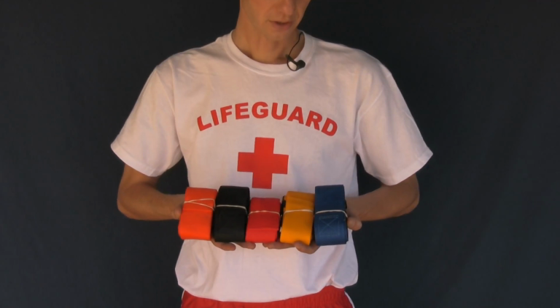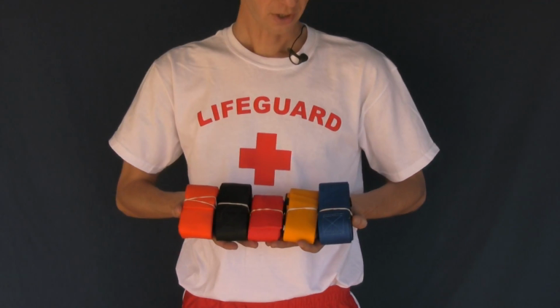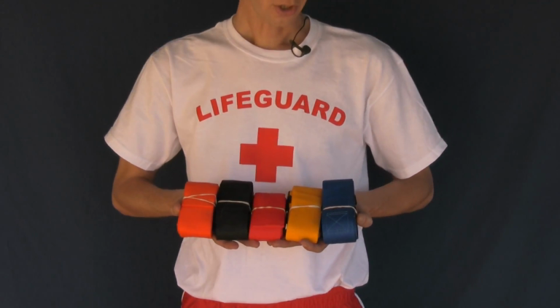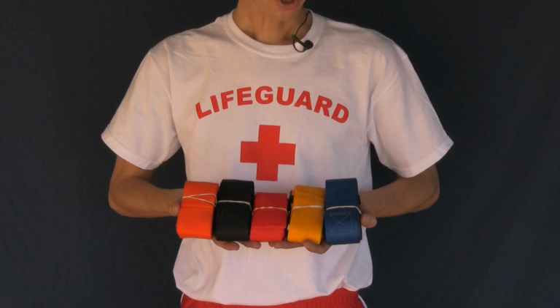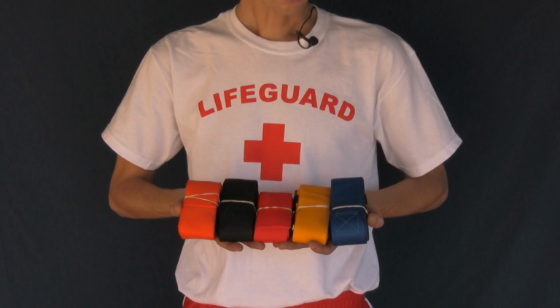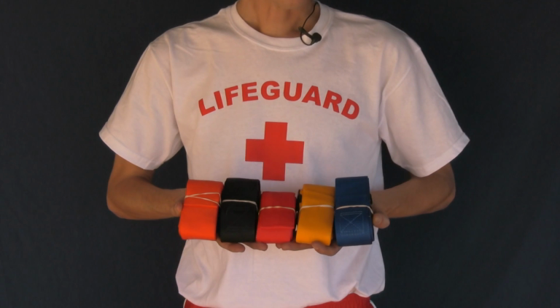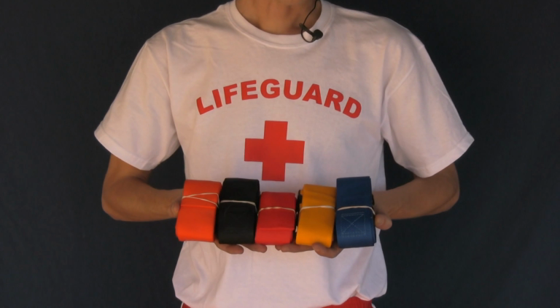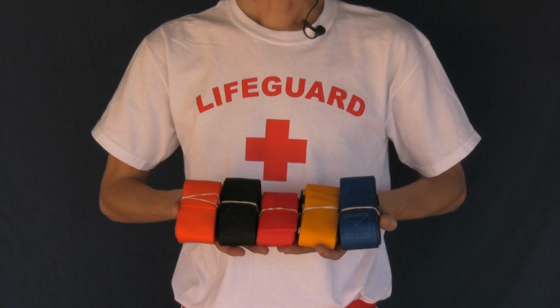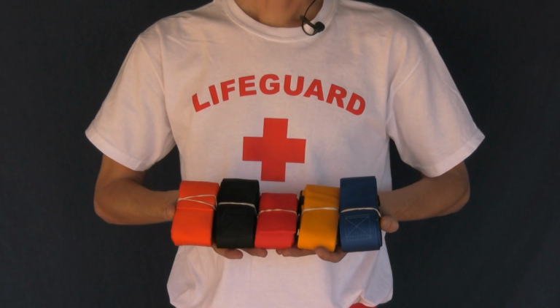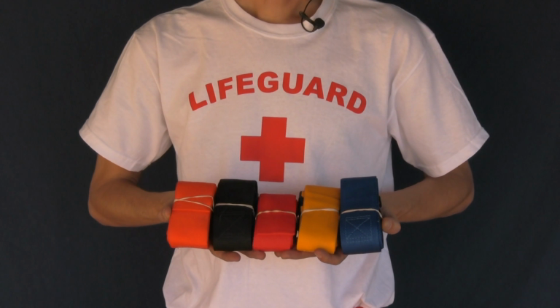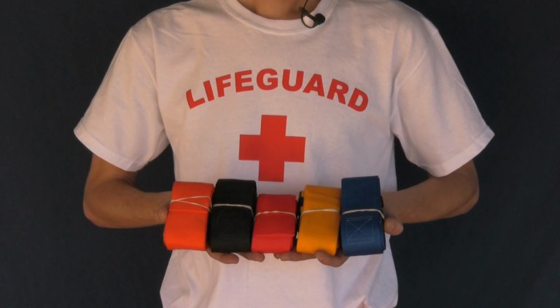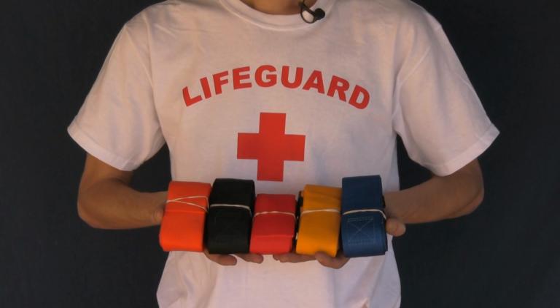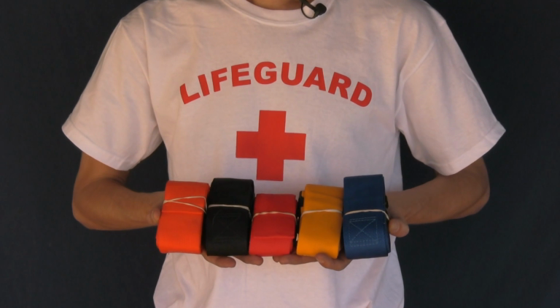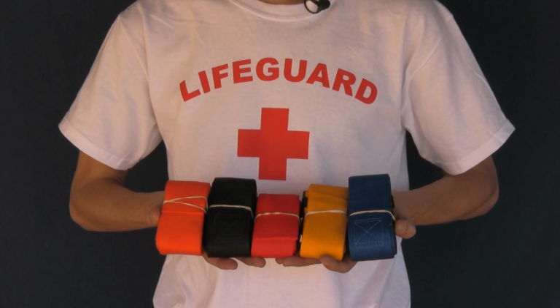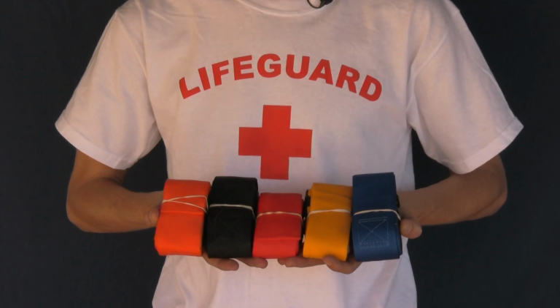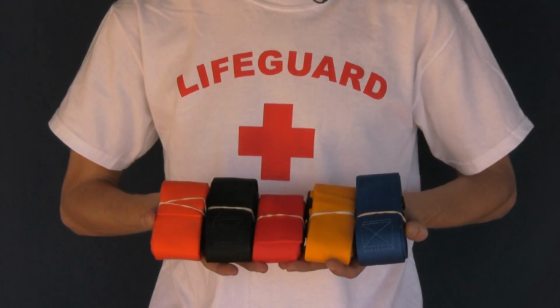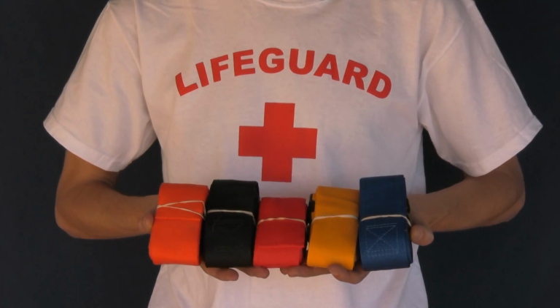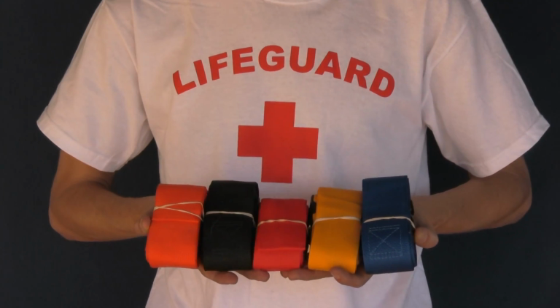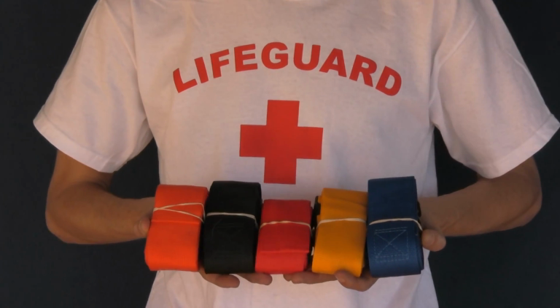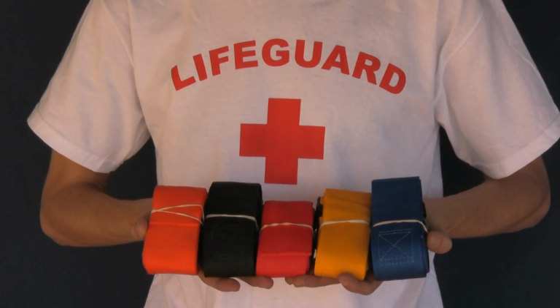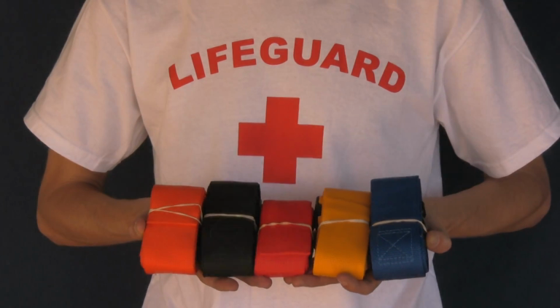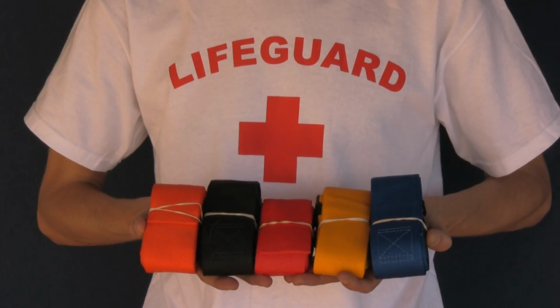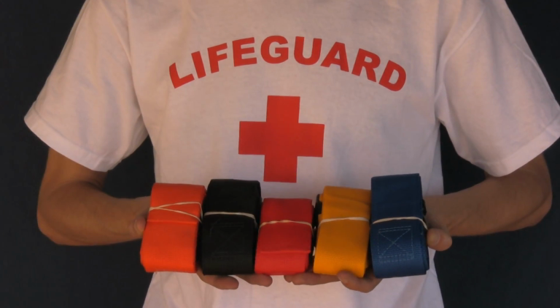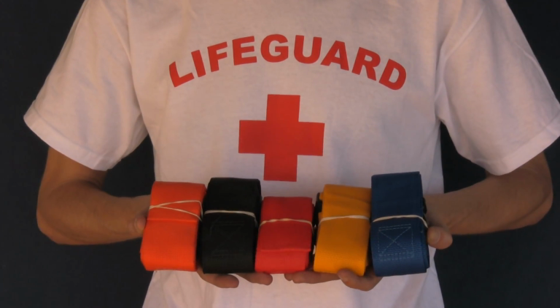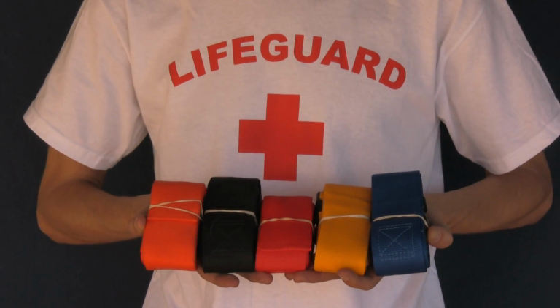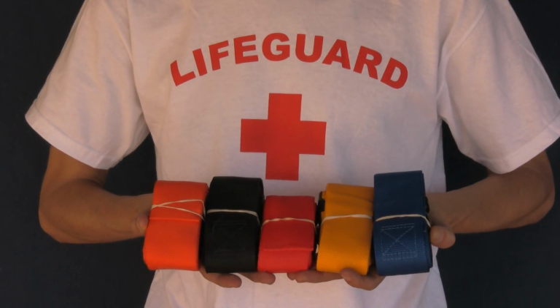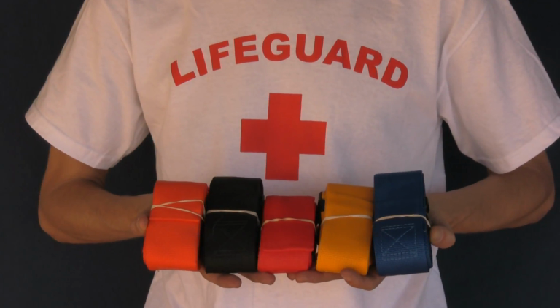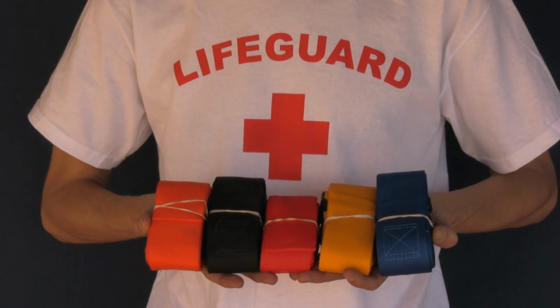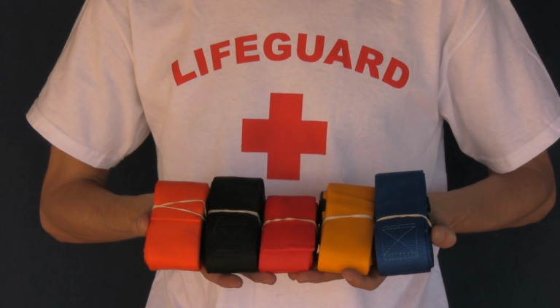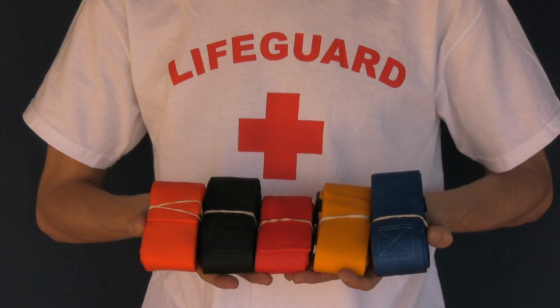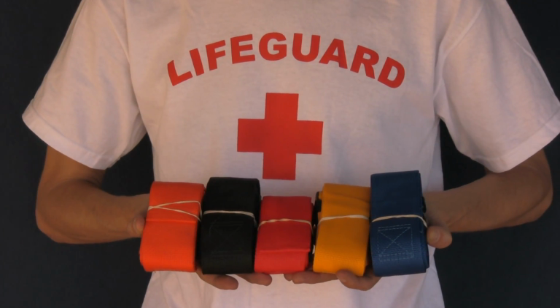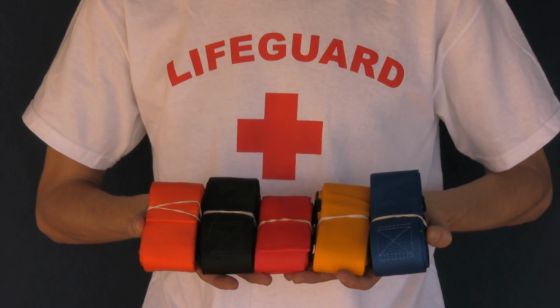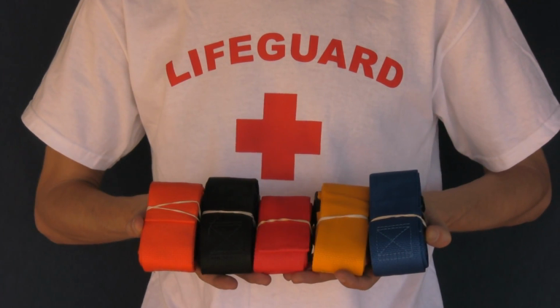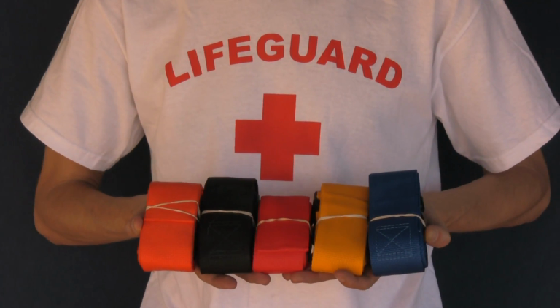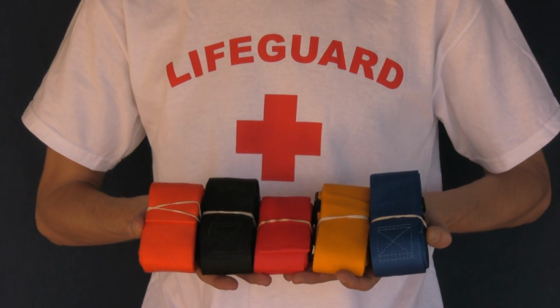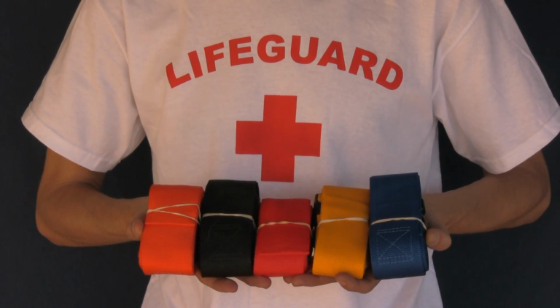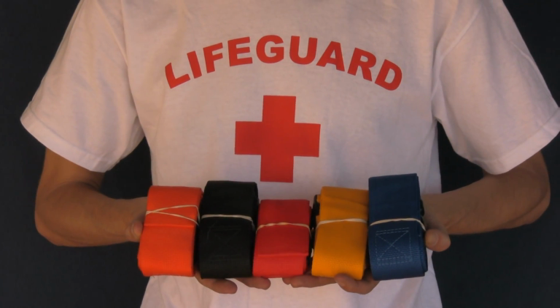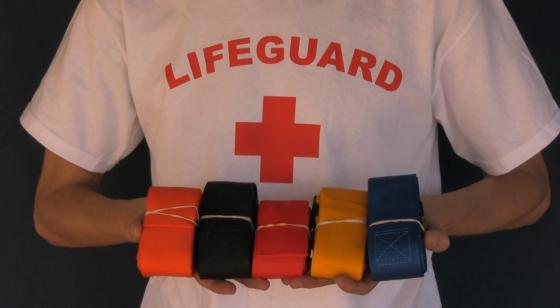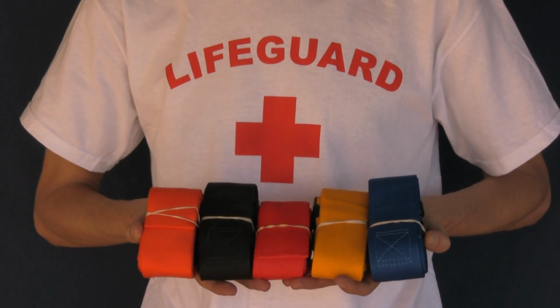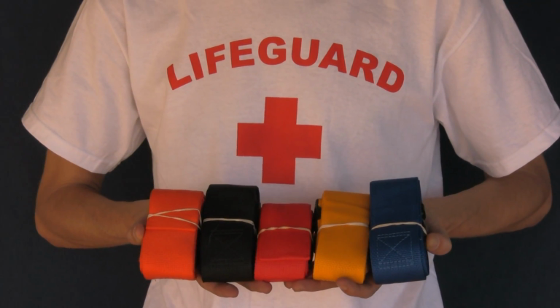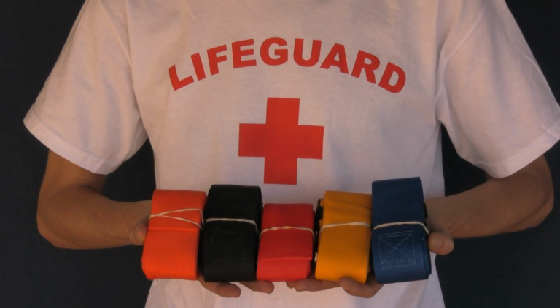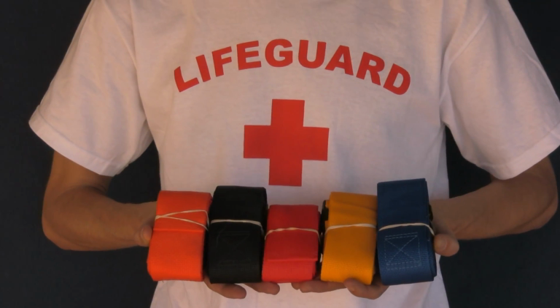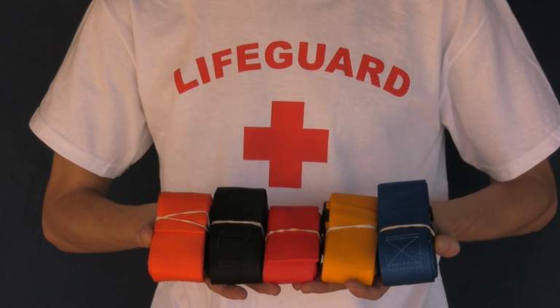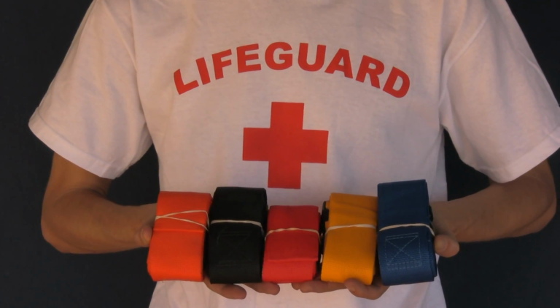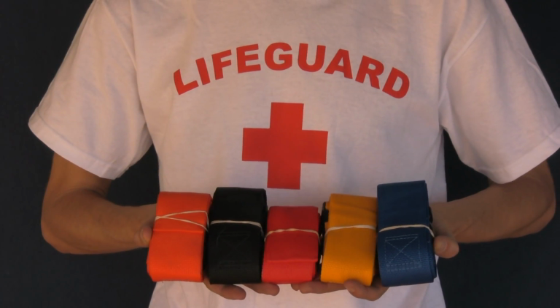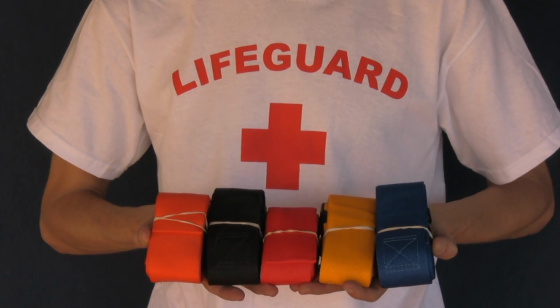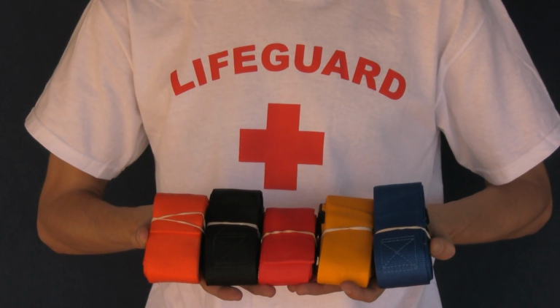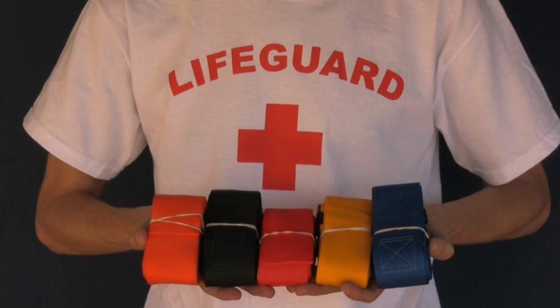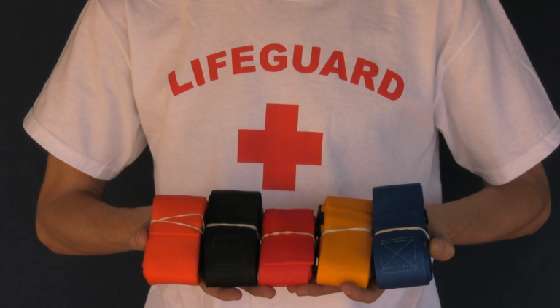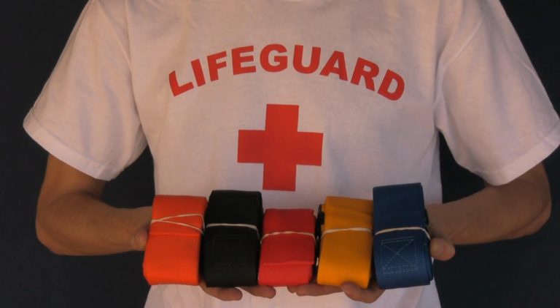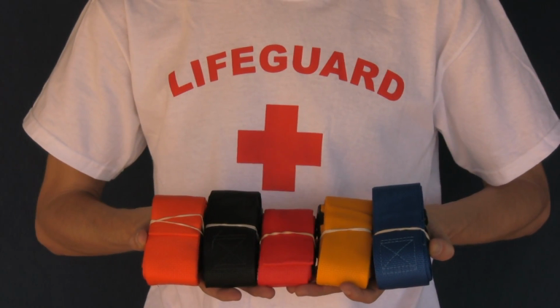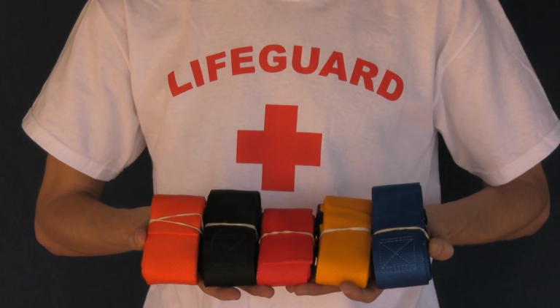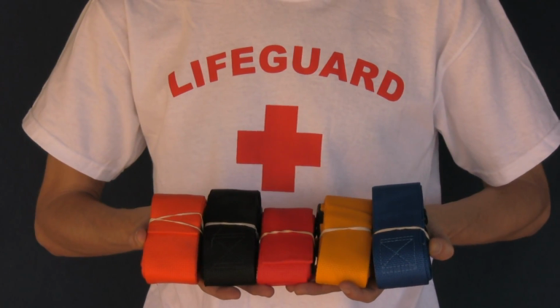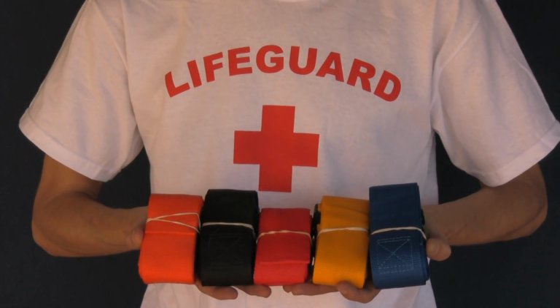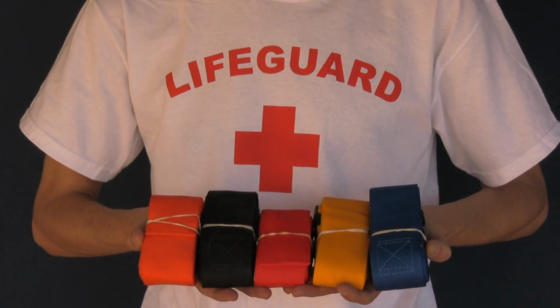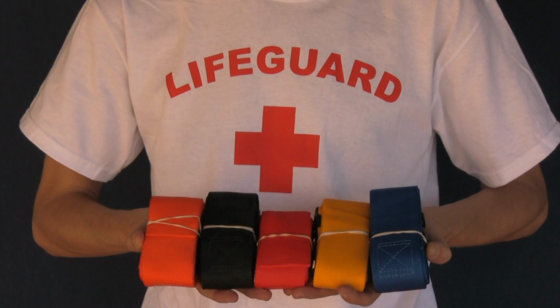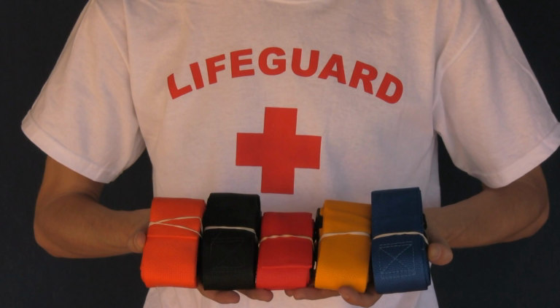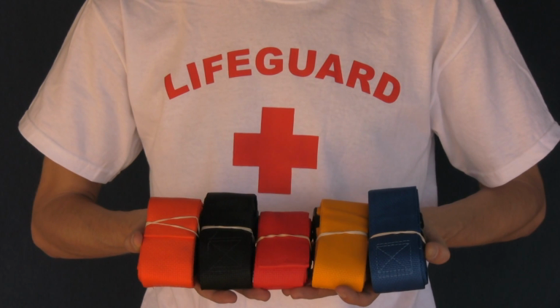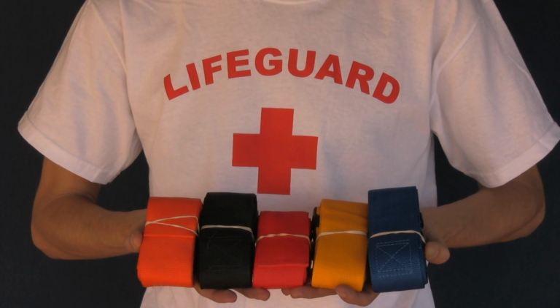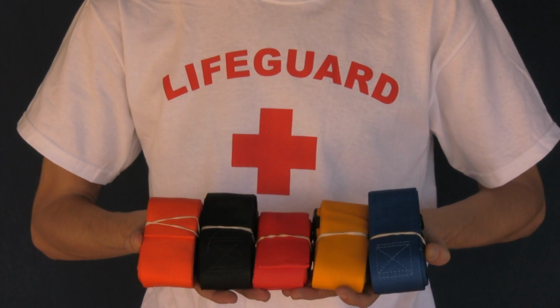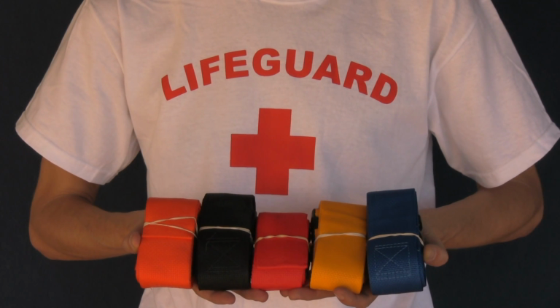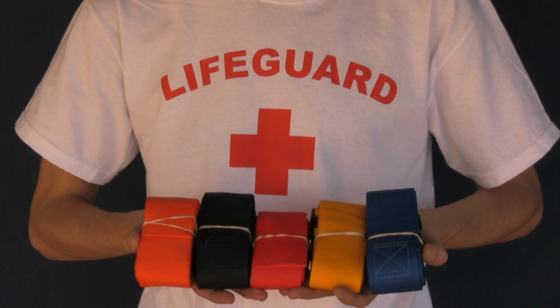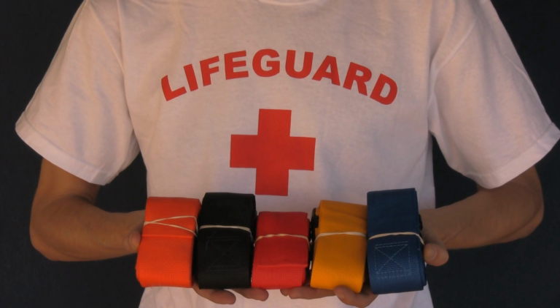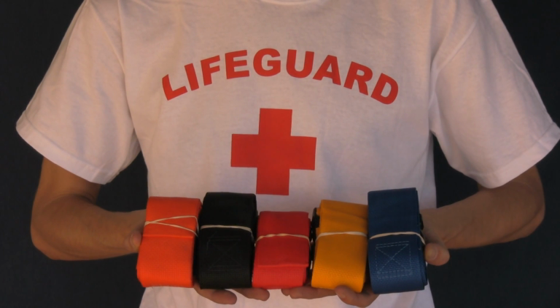Over to the right we have blue, yellow, red, black, and orange.